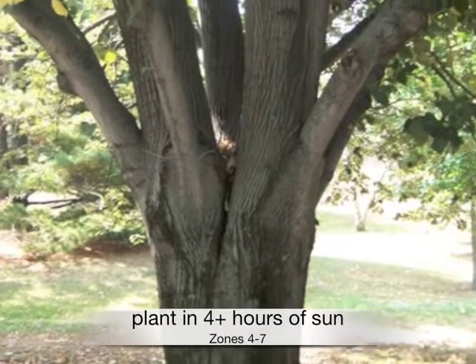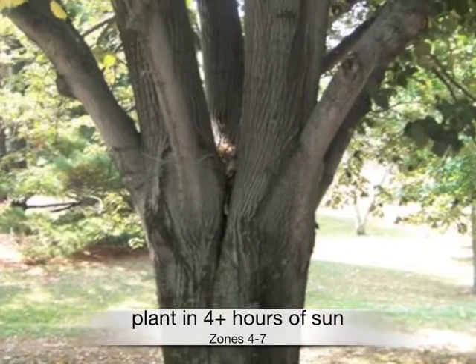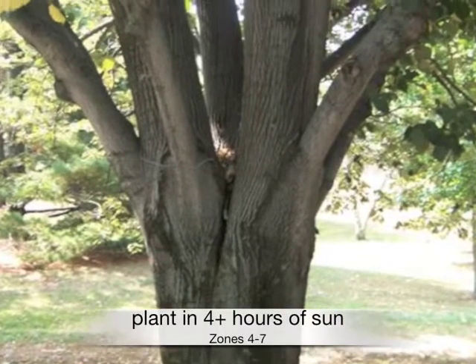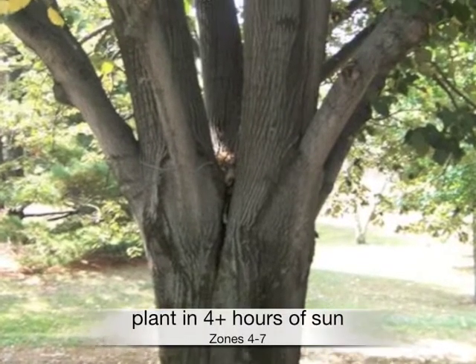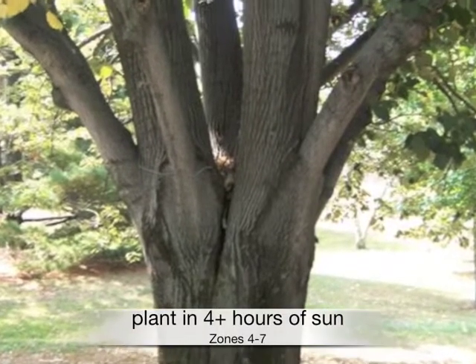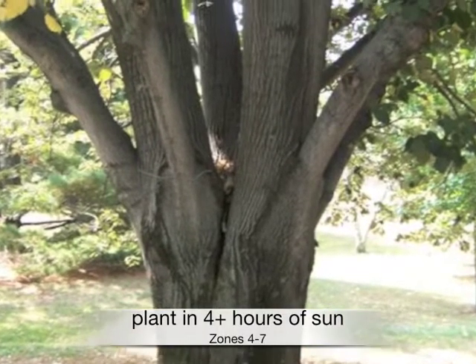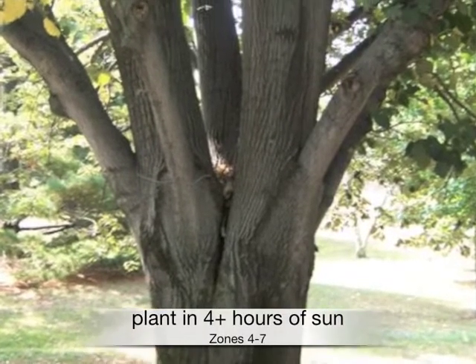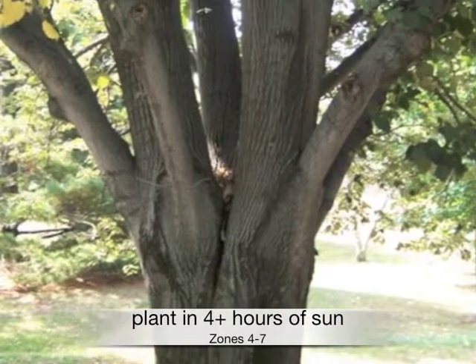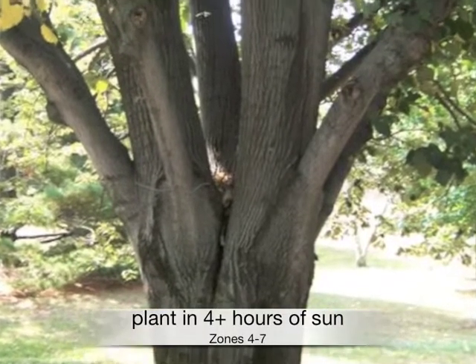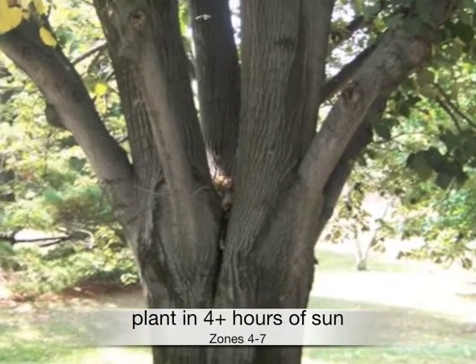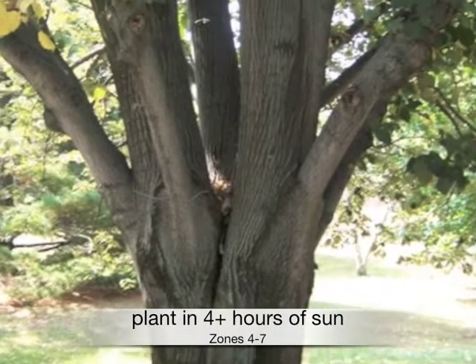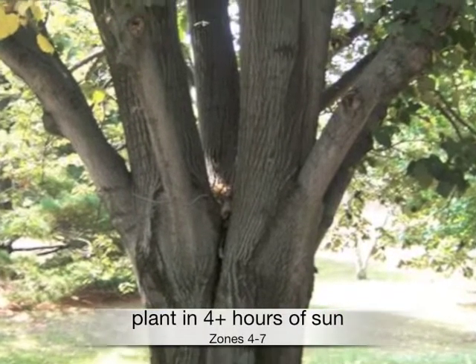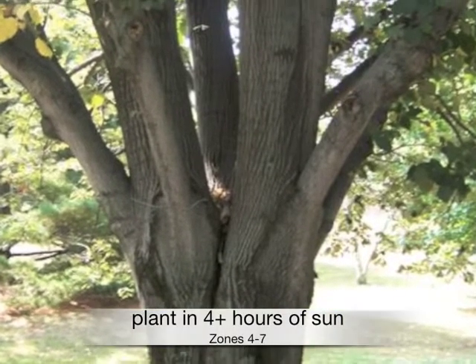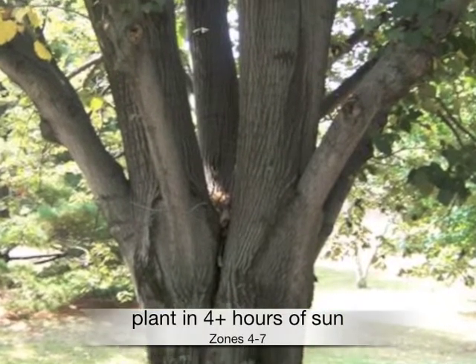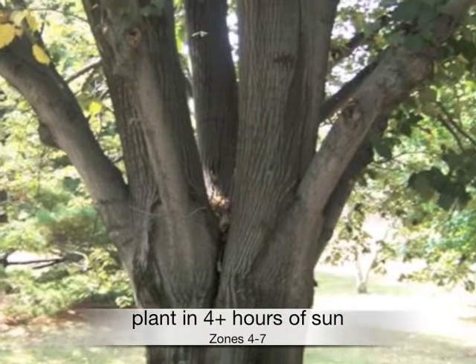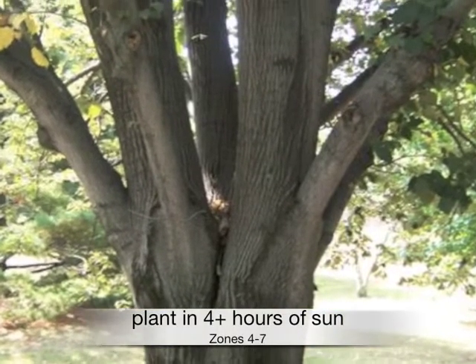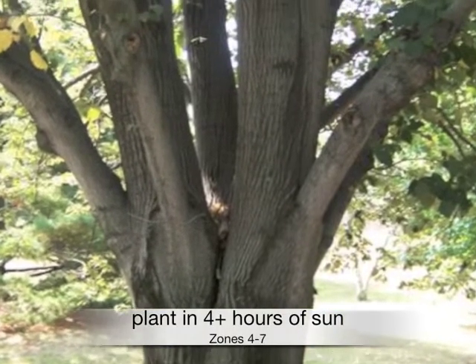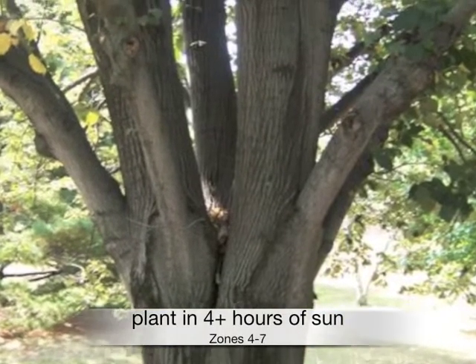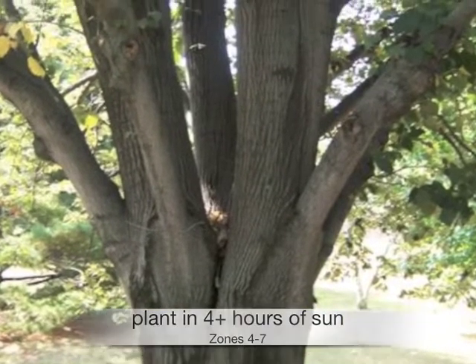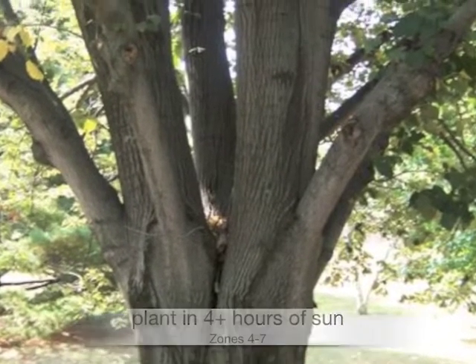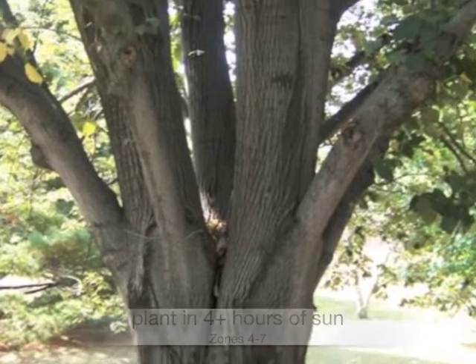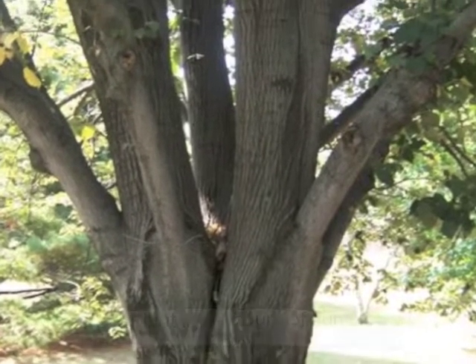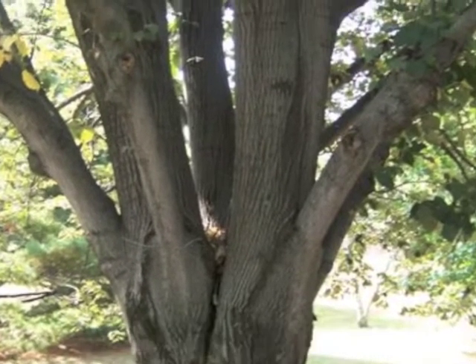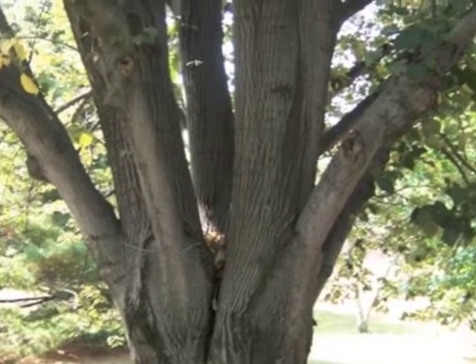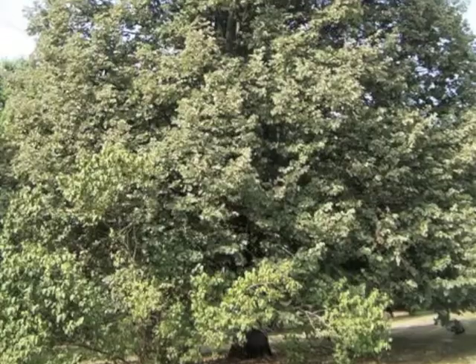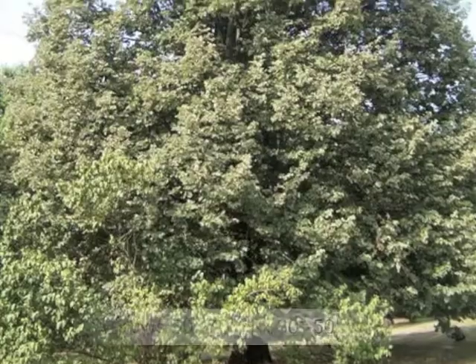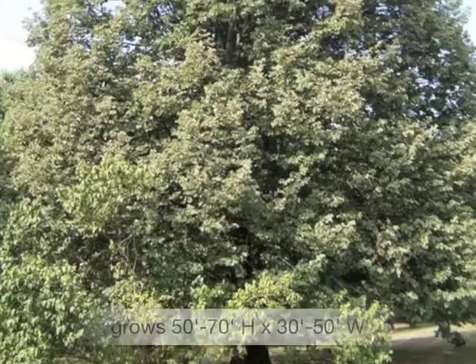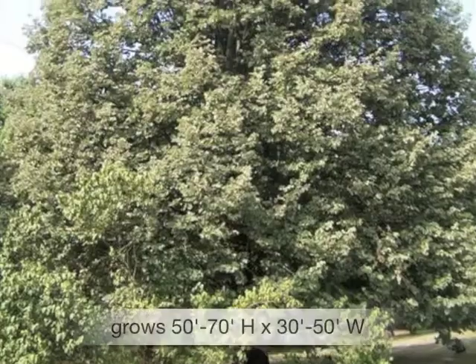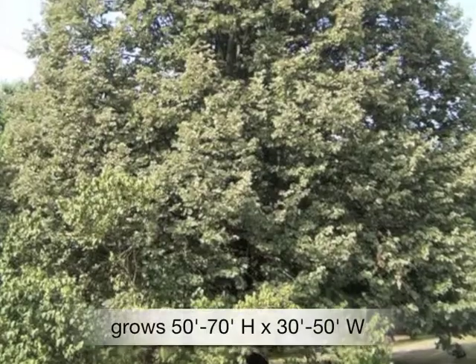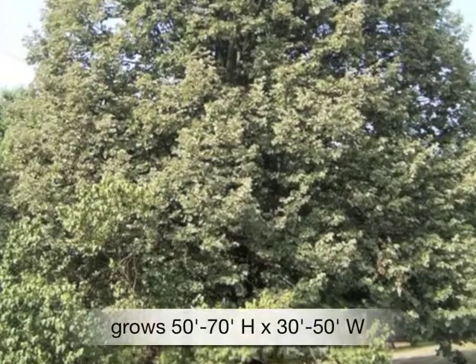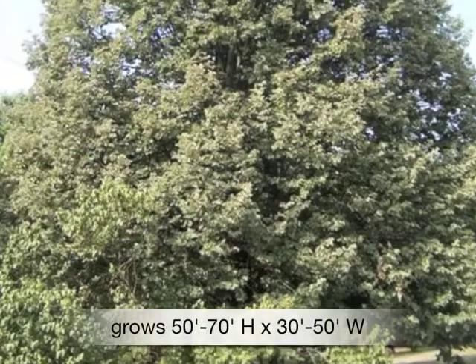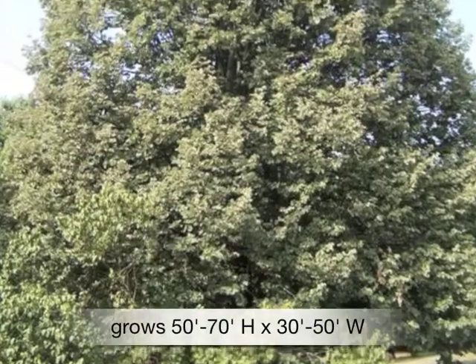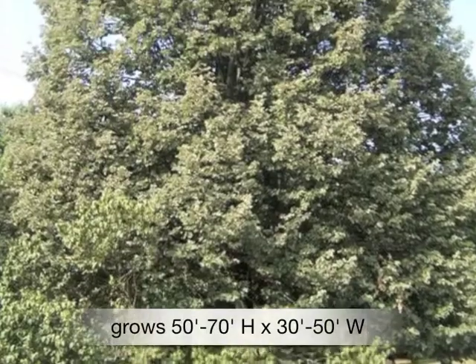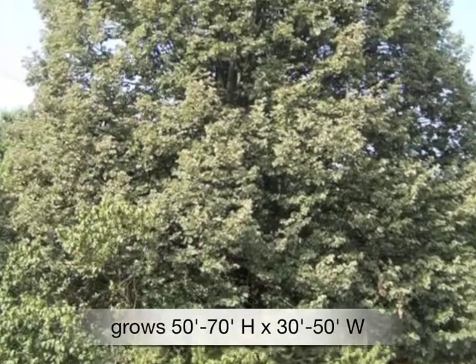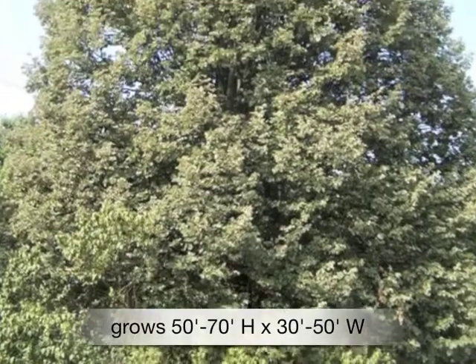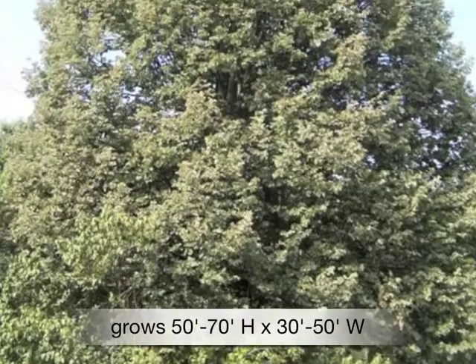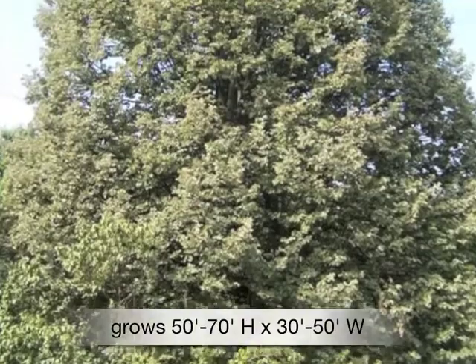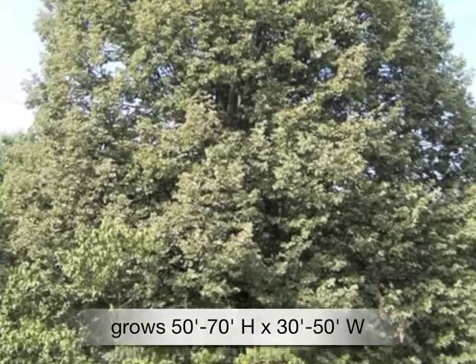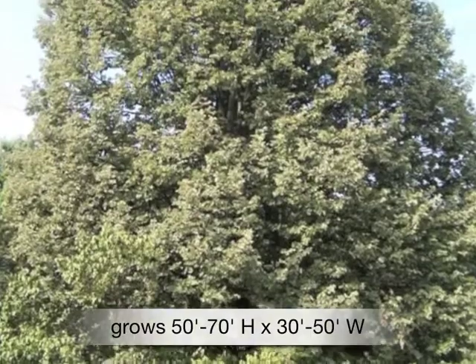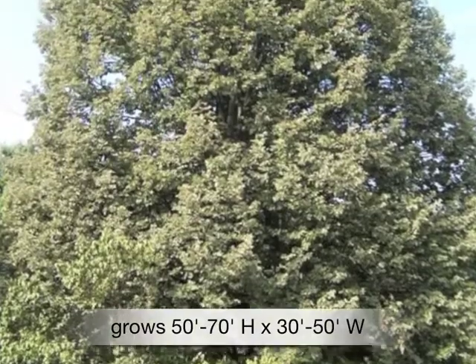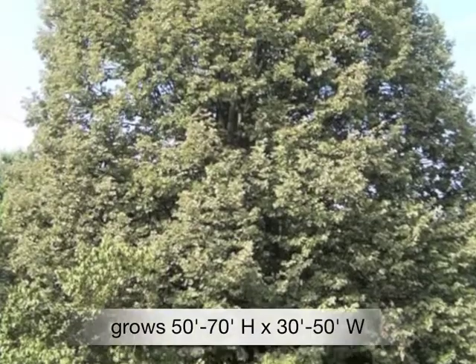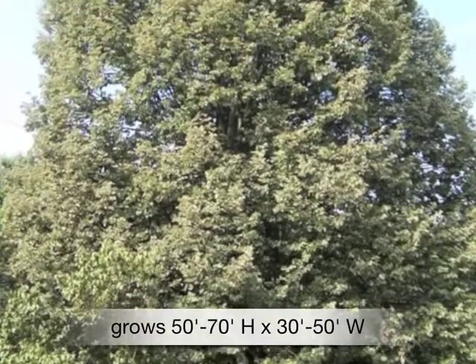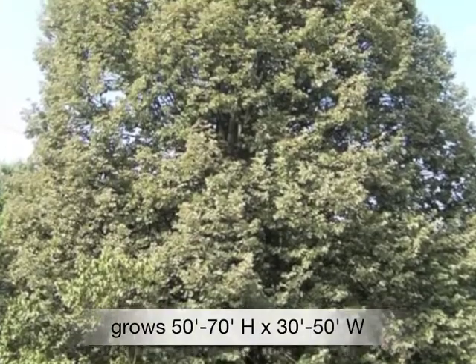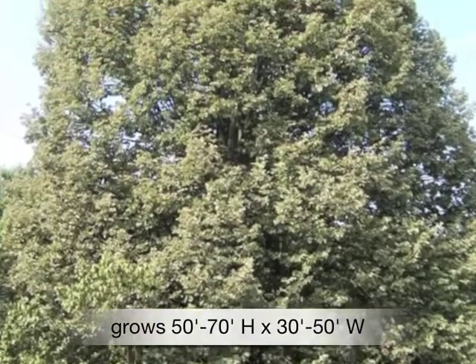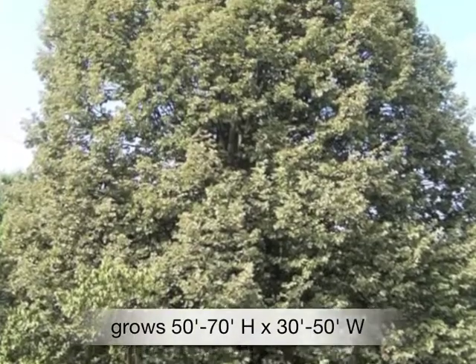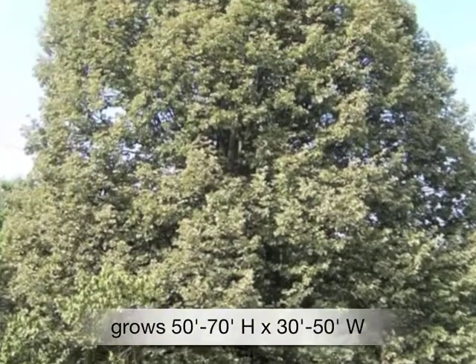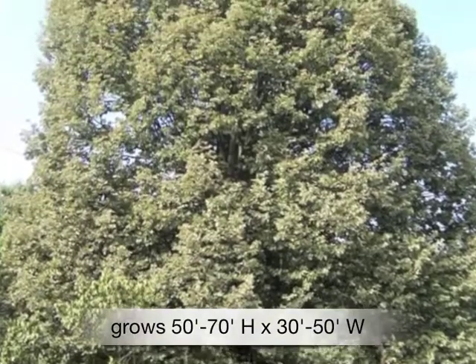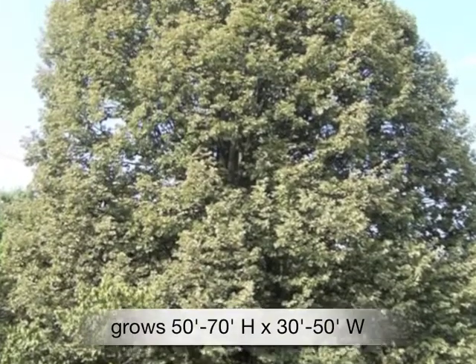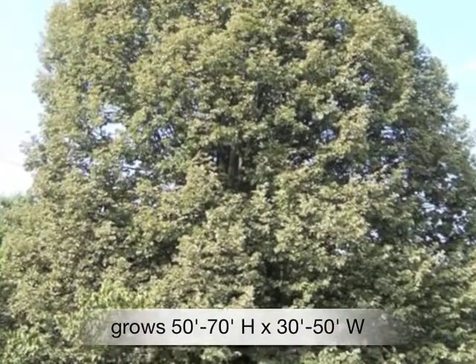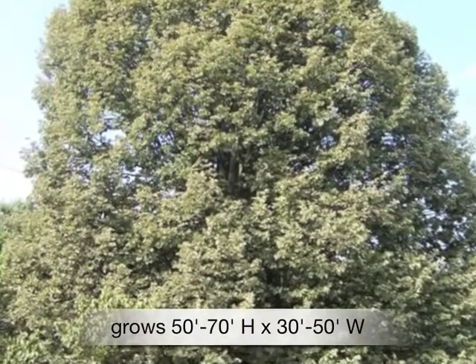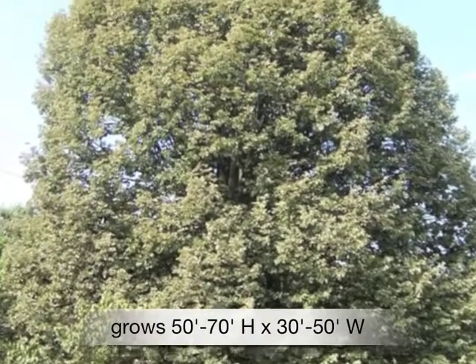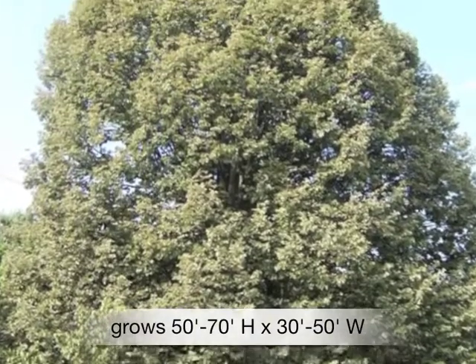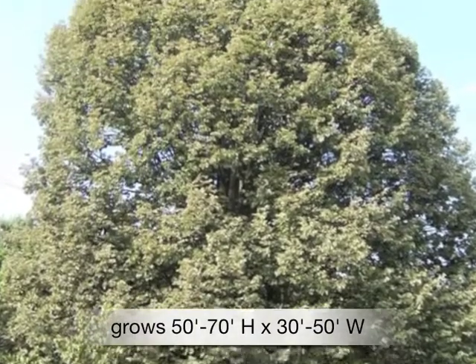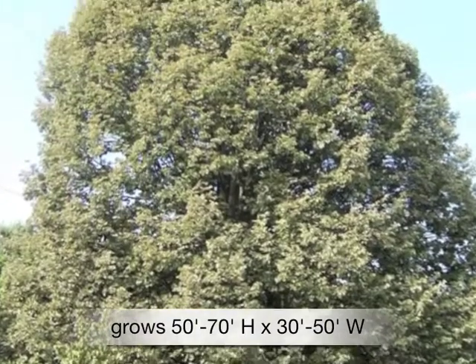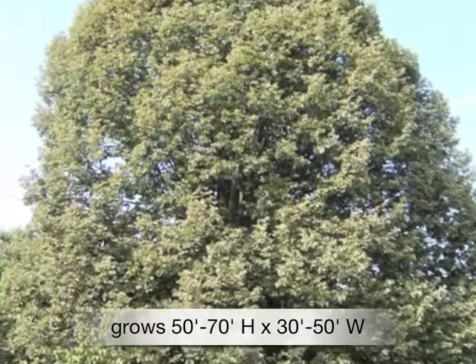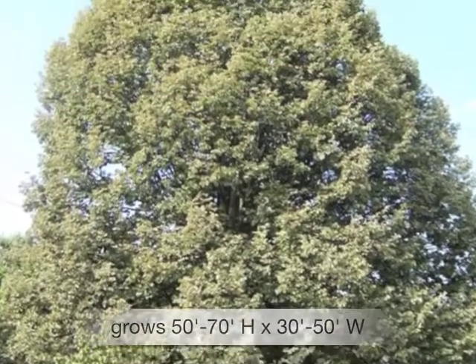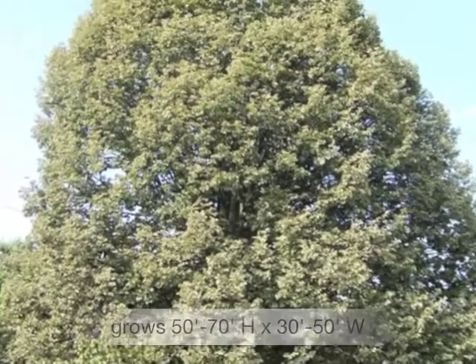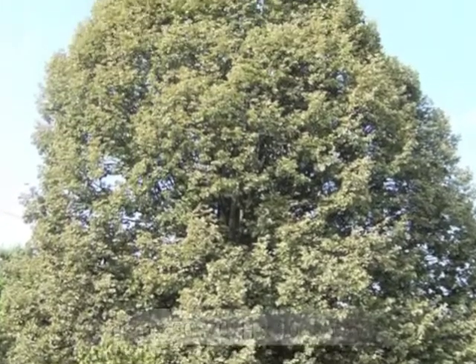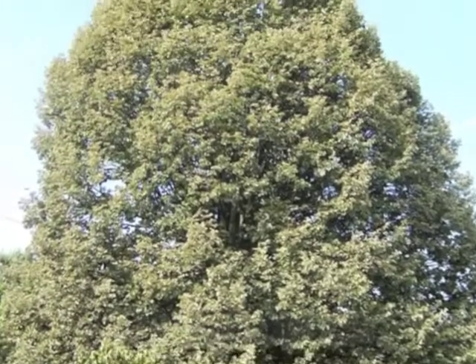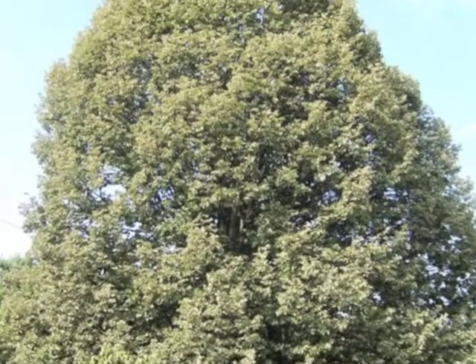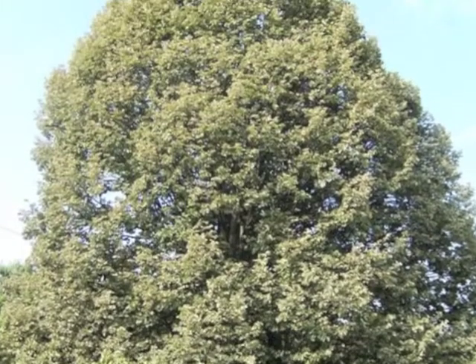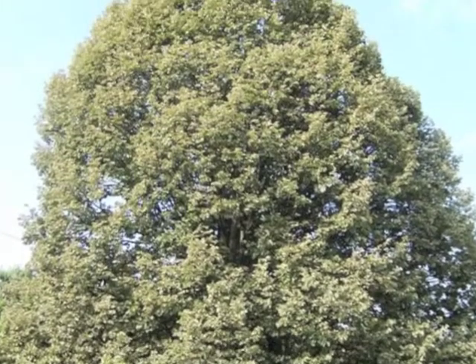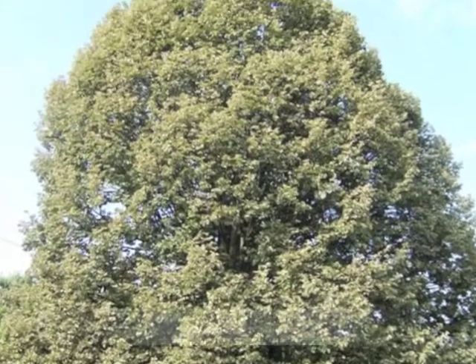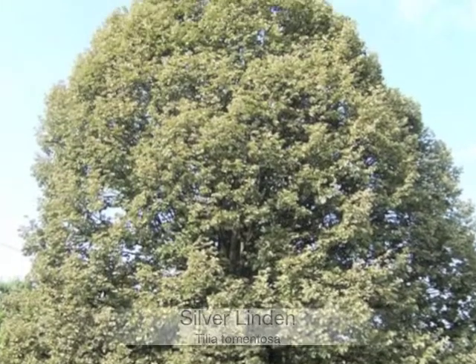Plant in full sun to part shade in zones 4 through 7. Grows 50 to 70 feet high by 30 to 50 feet wide.